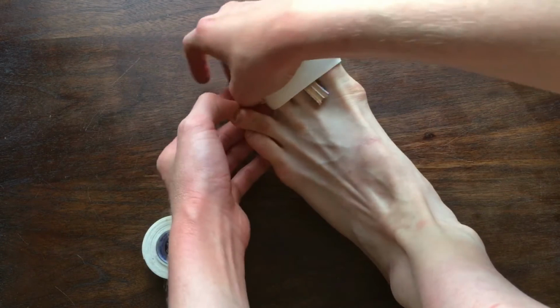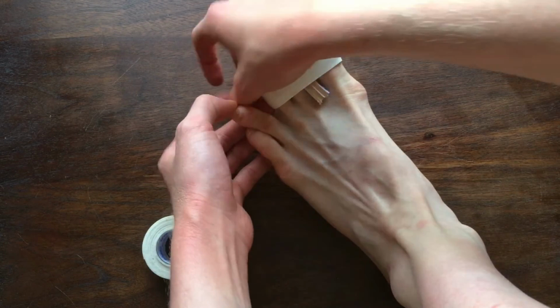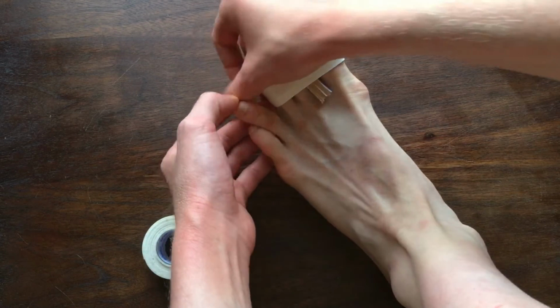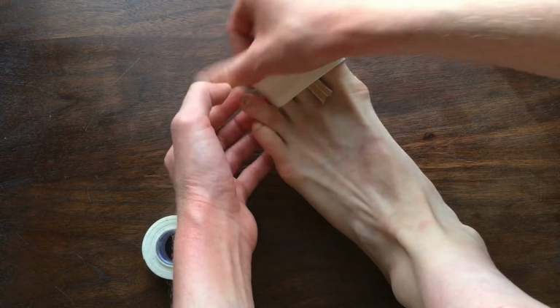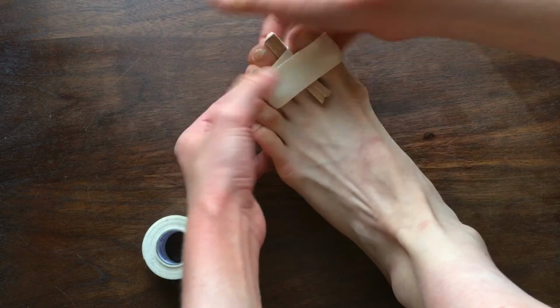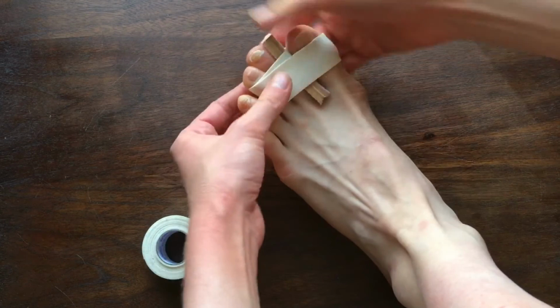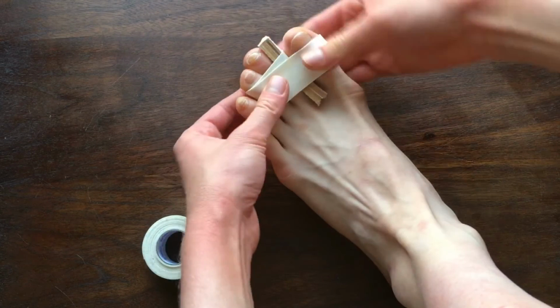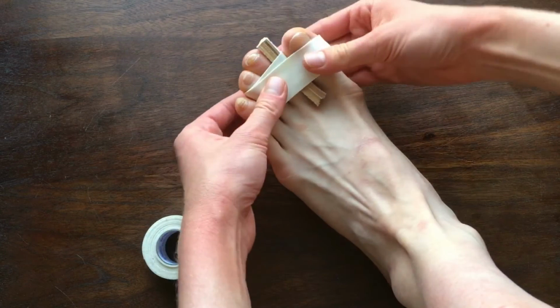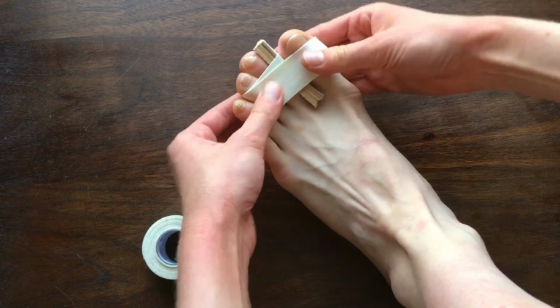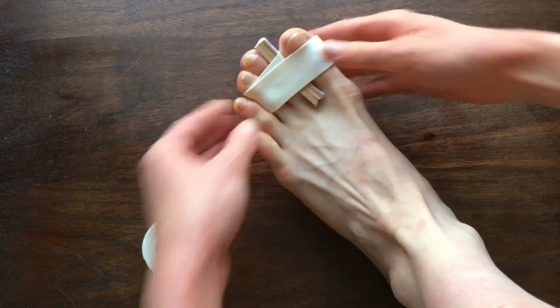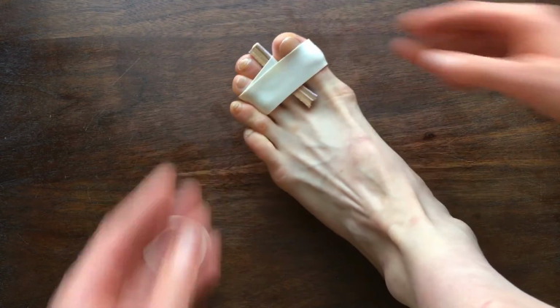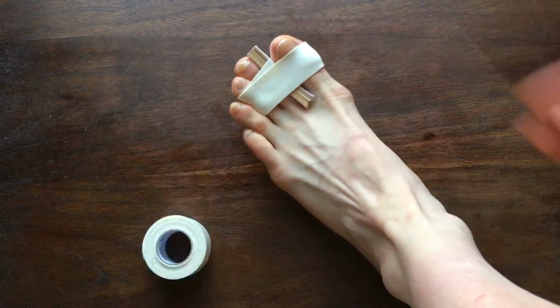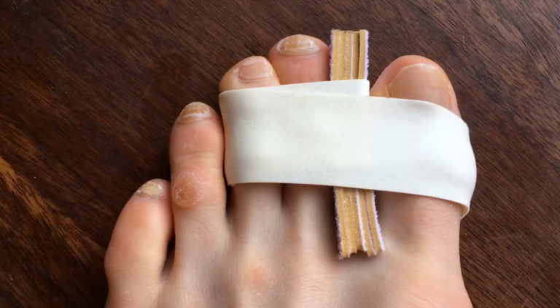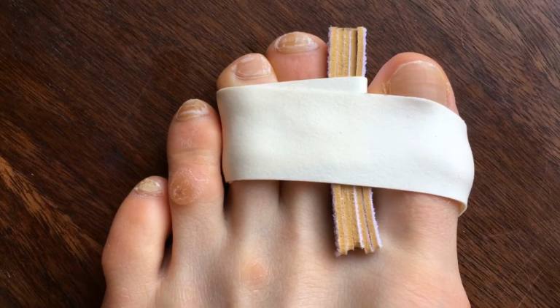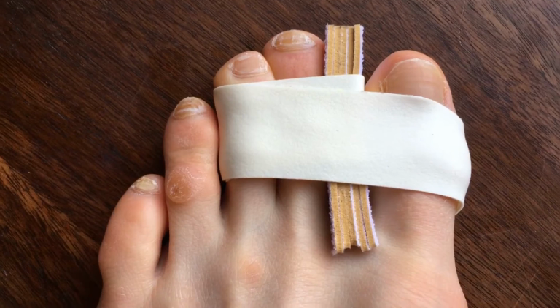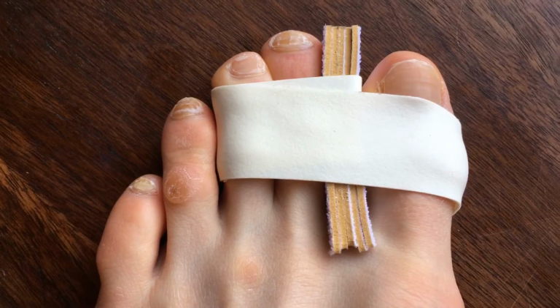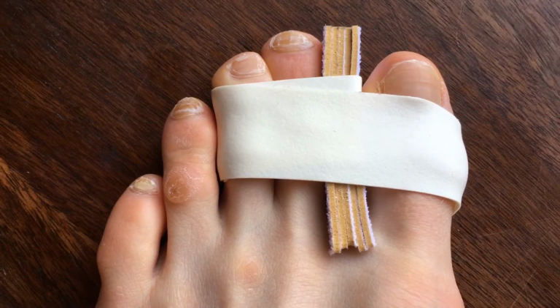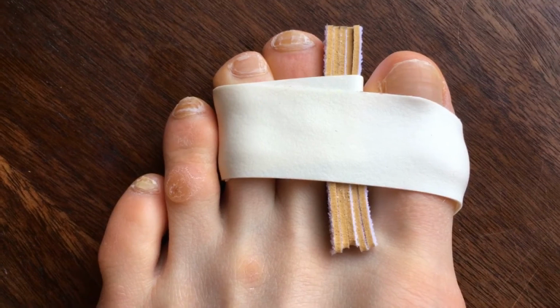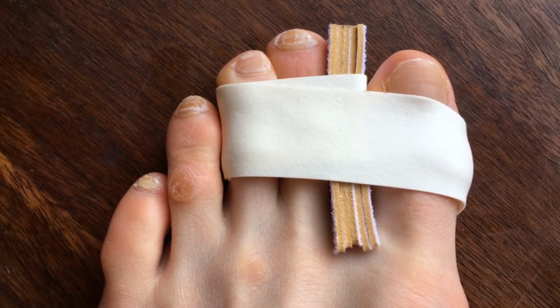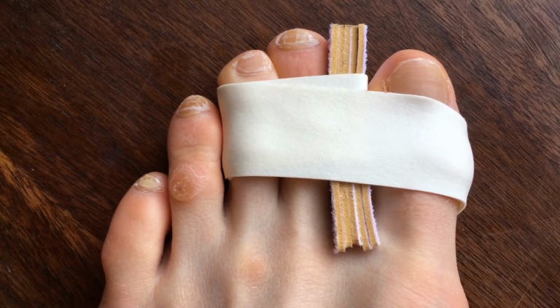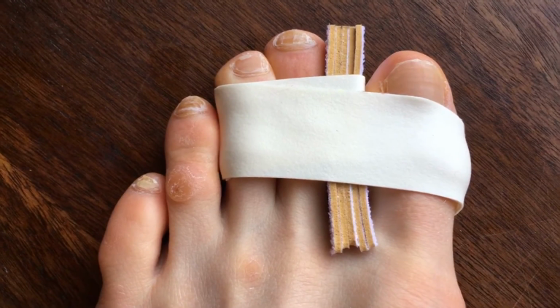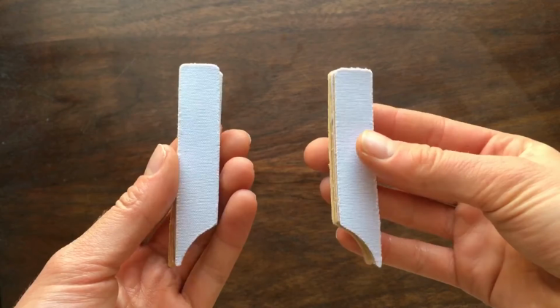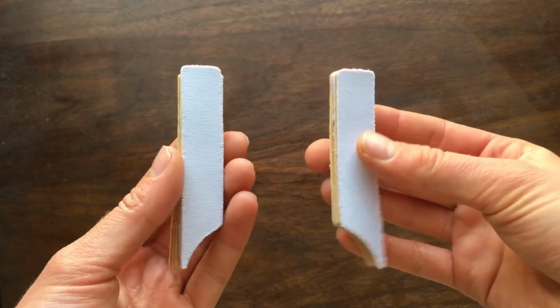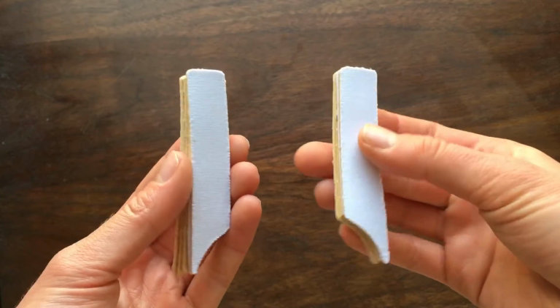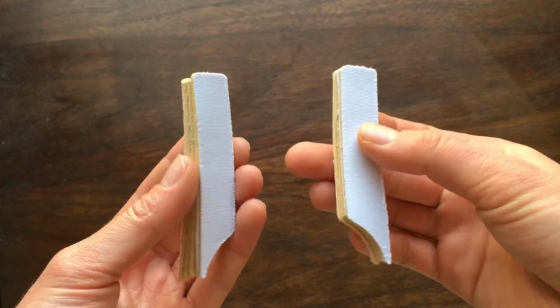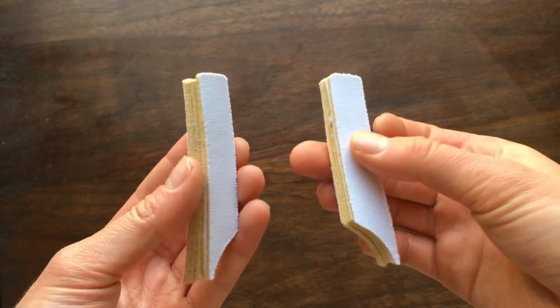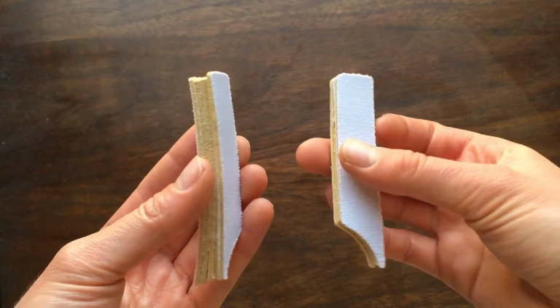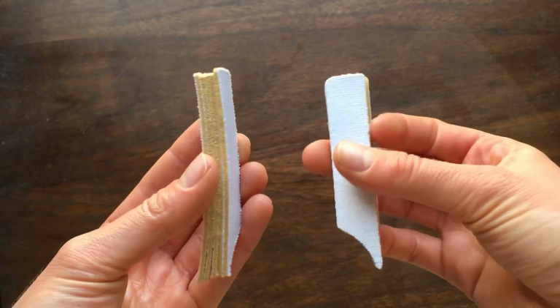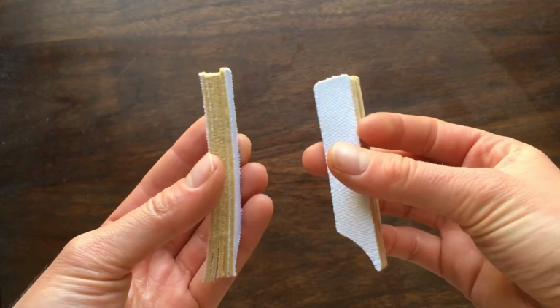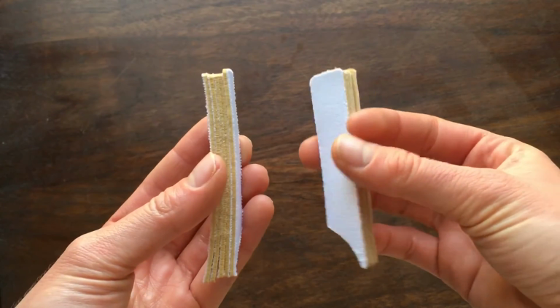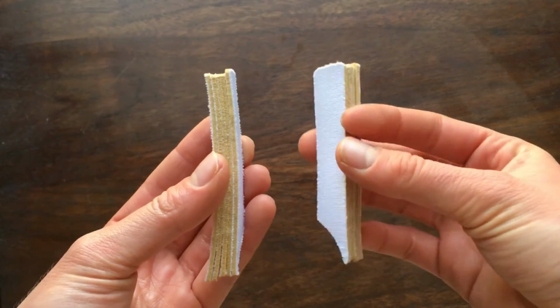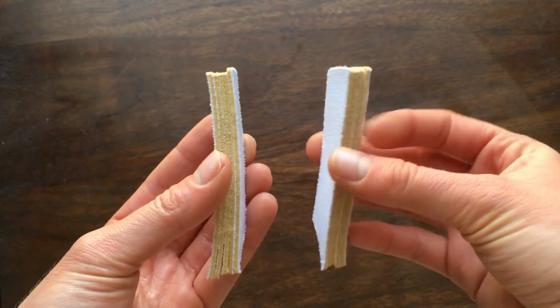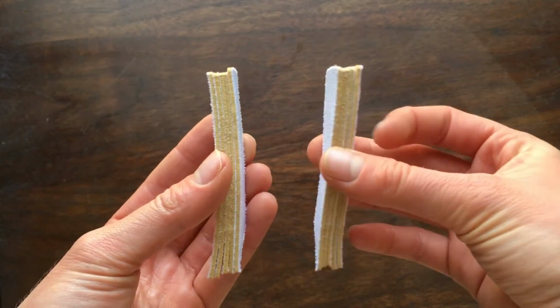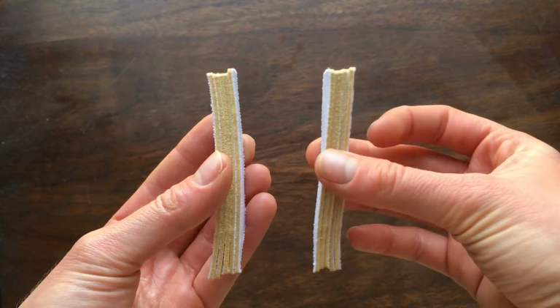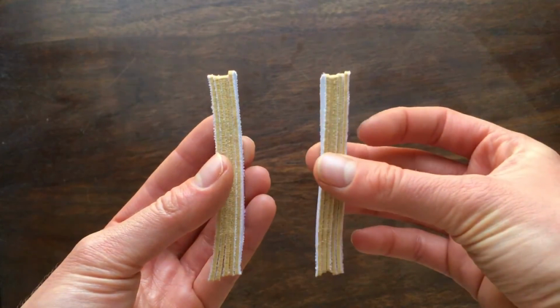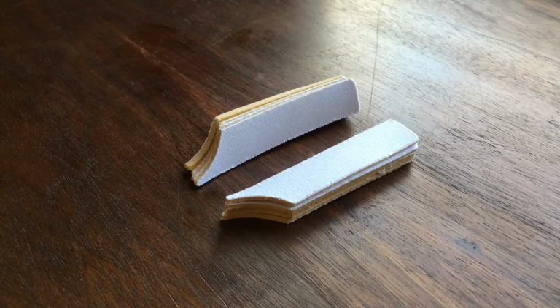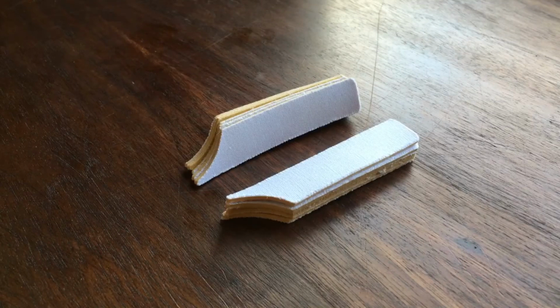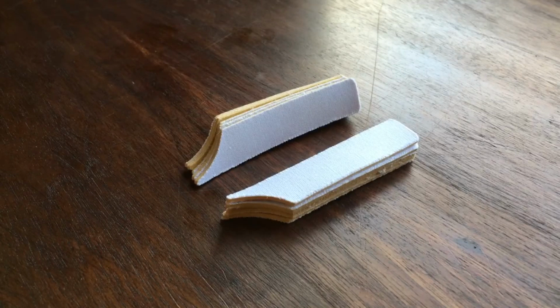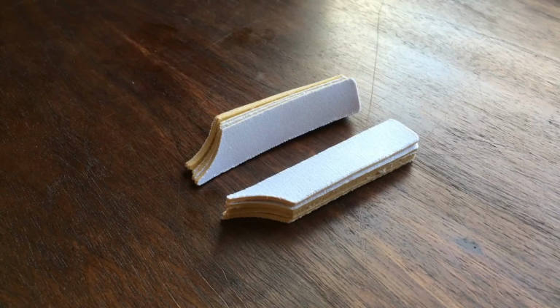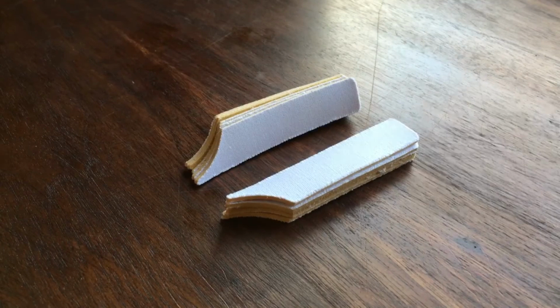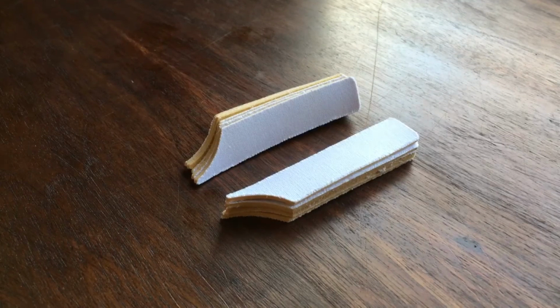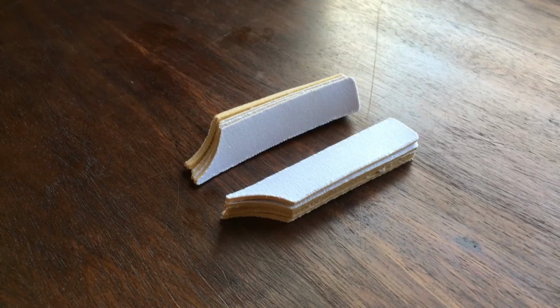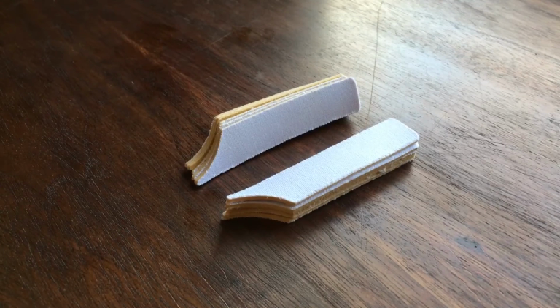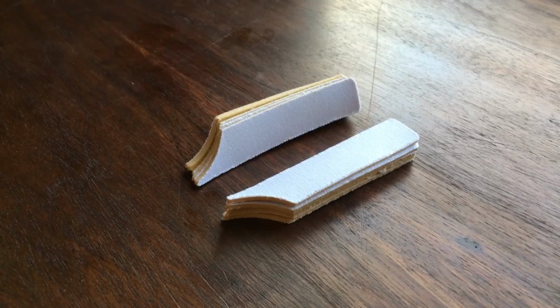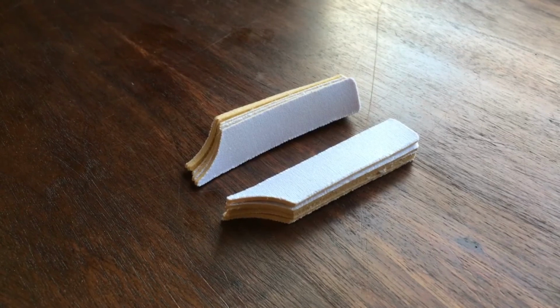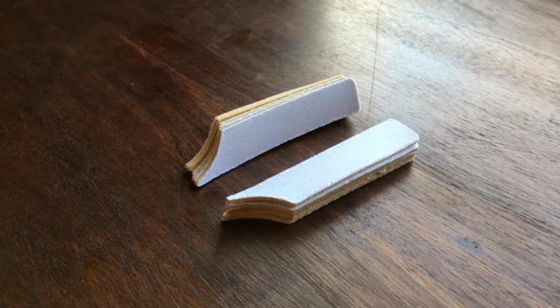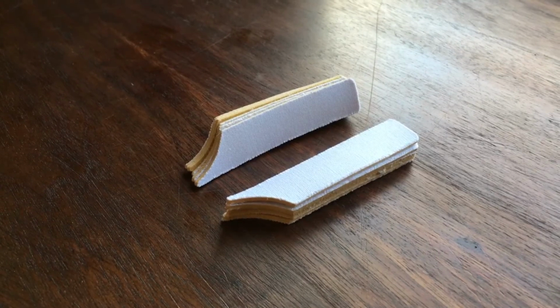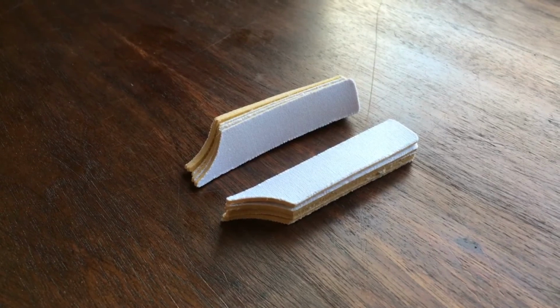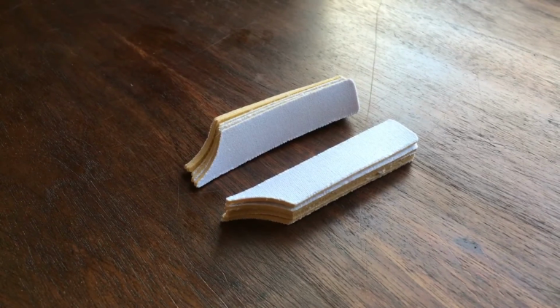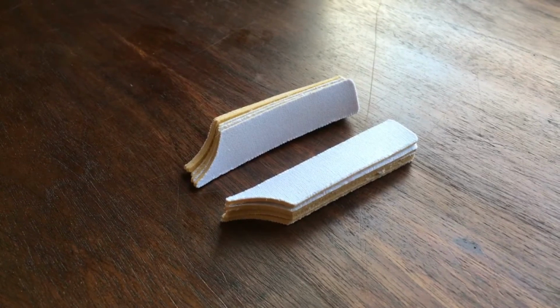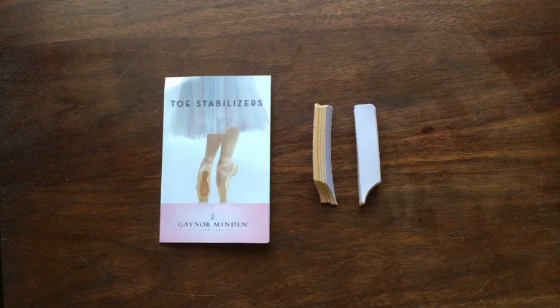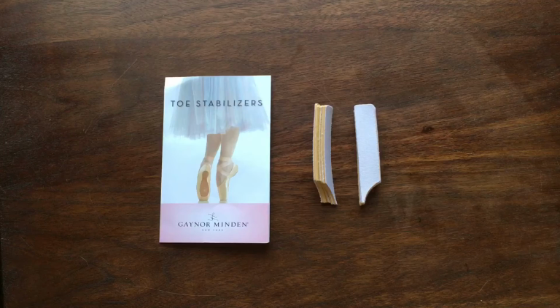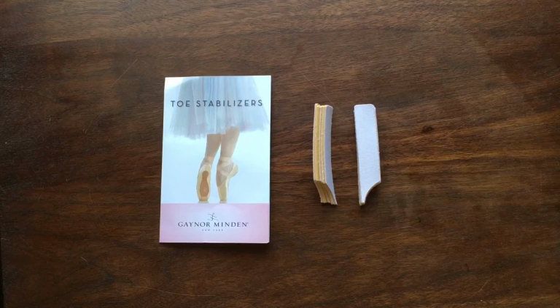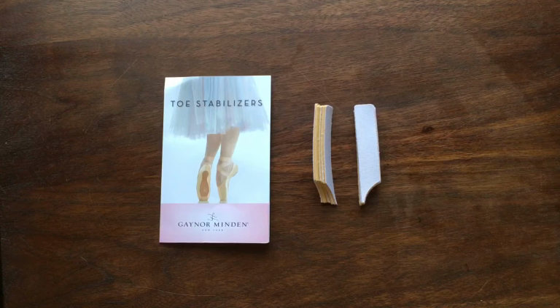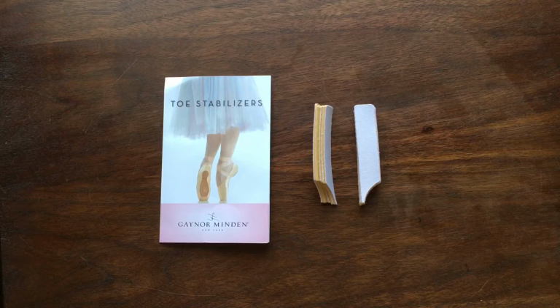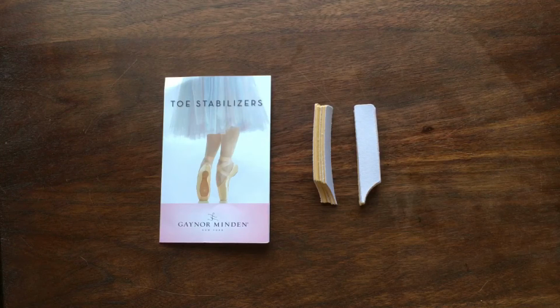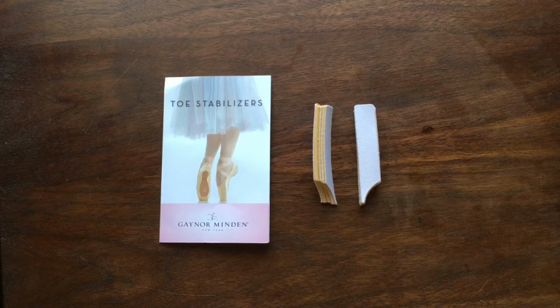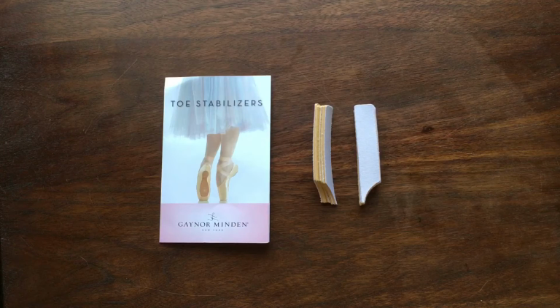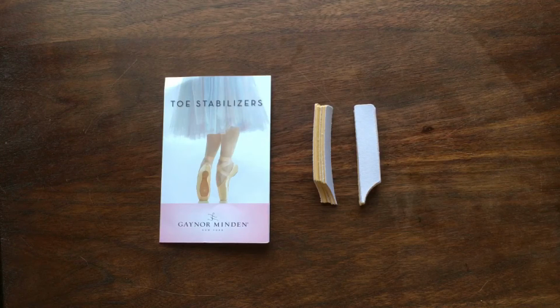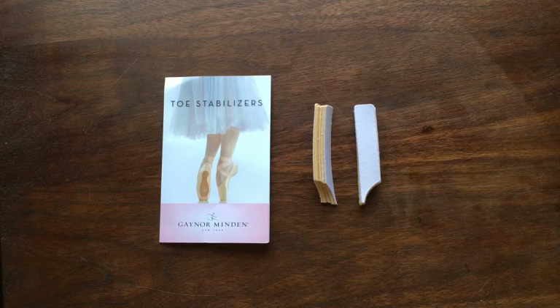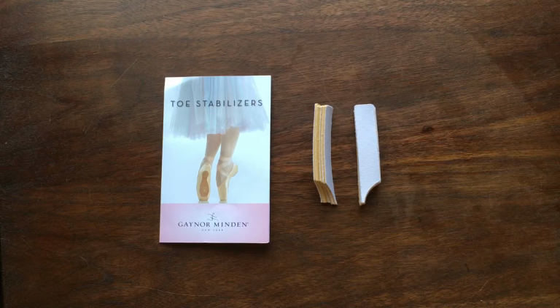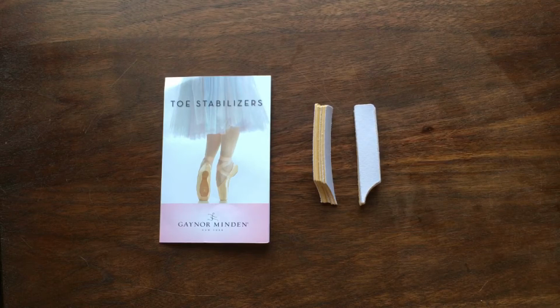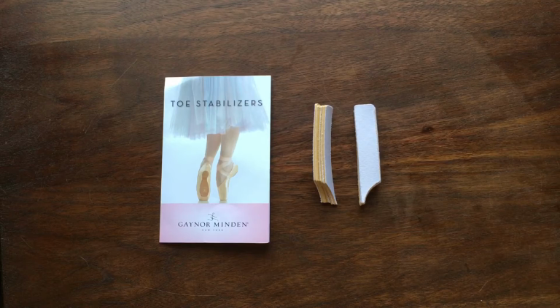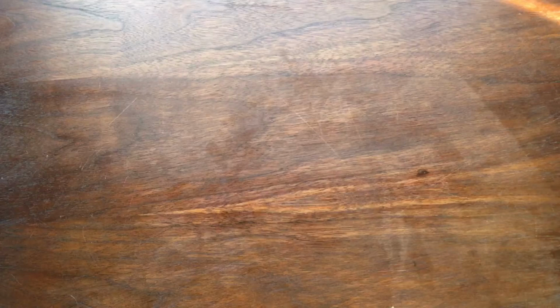Stability means security means safety. Dance in lasting, freeing comfort with Gaynor Minden Toe Stabilizers.